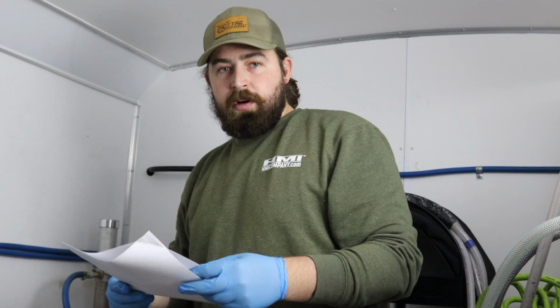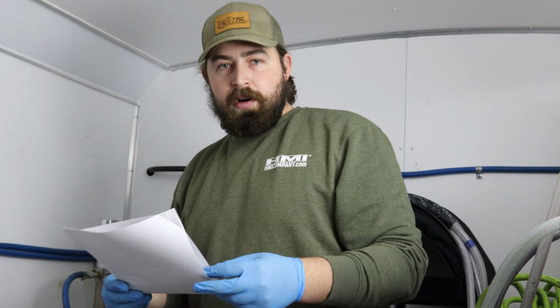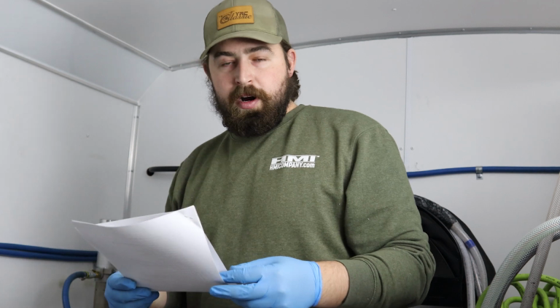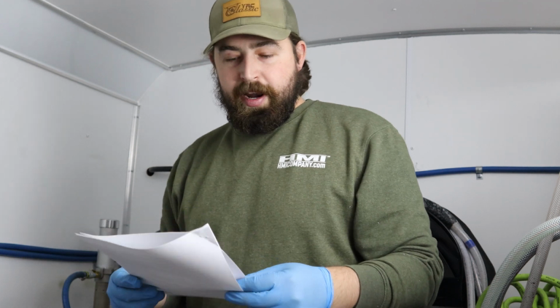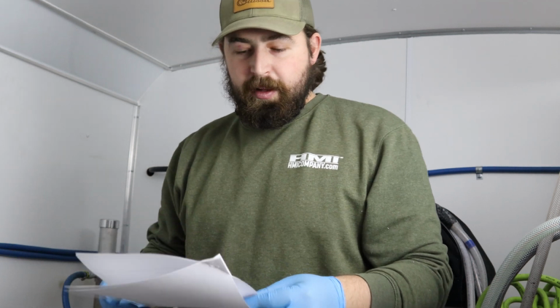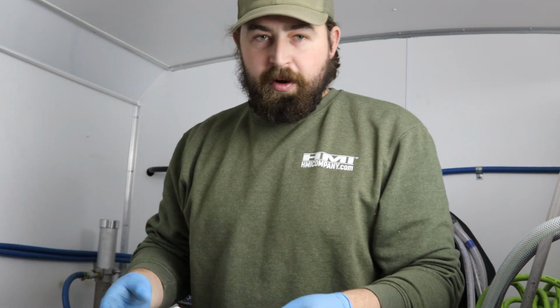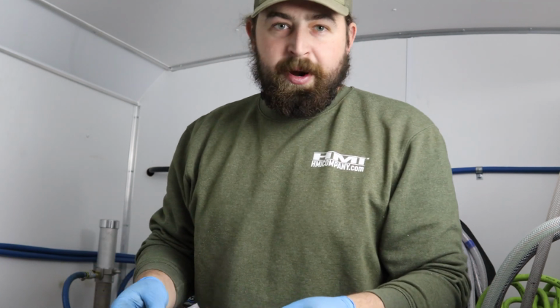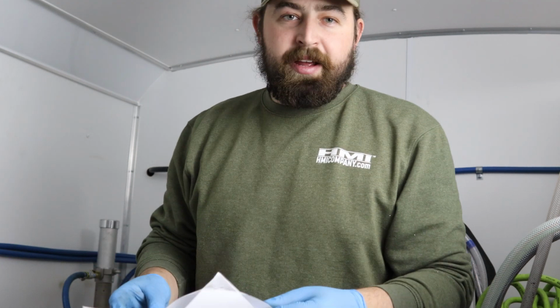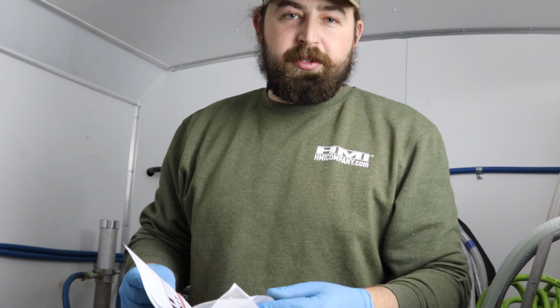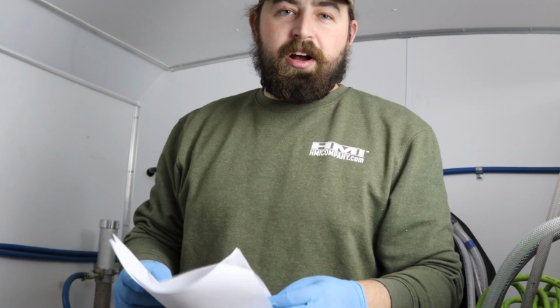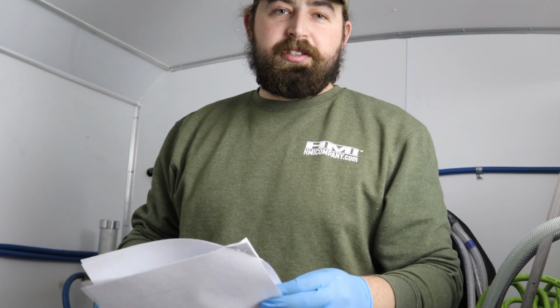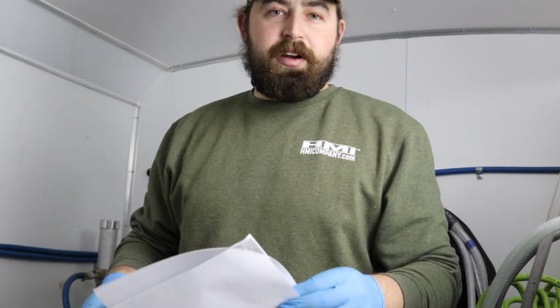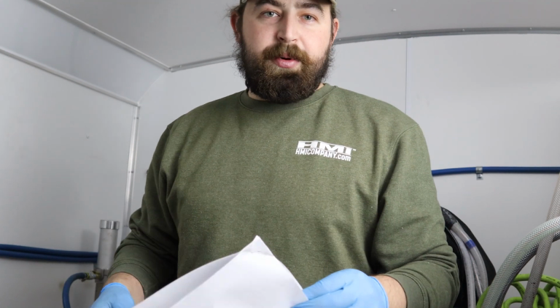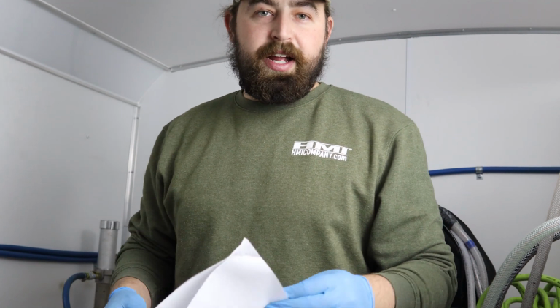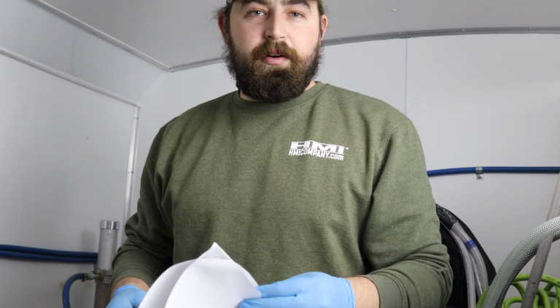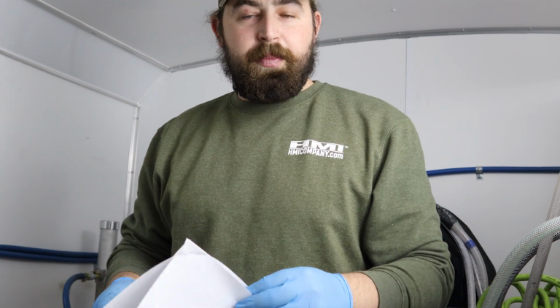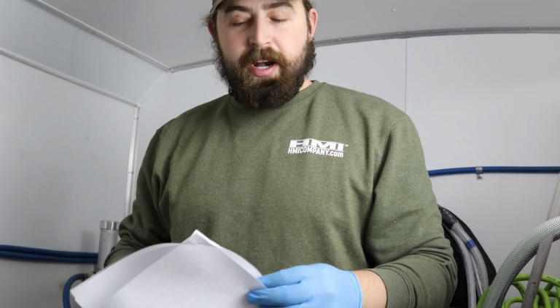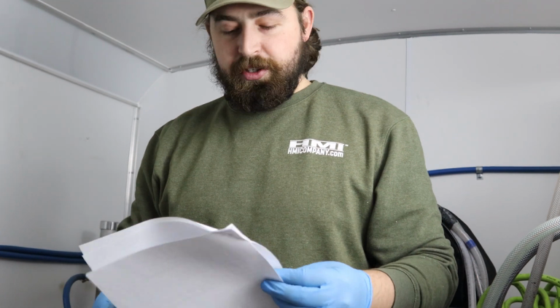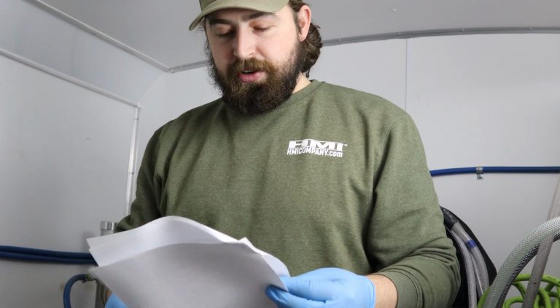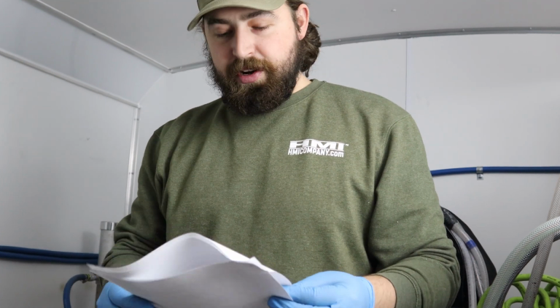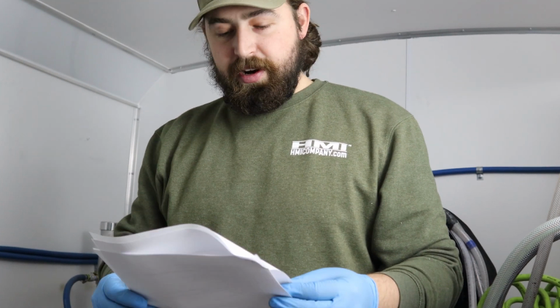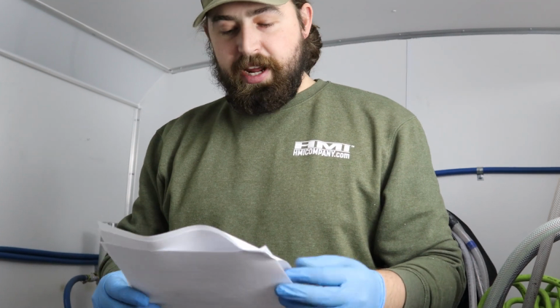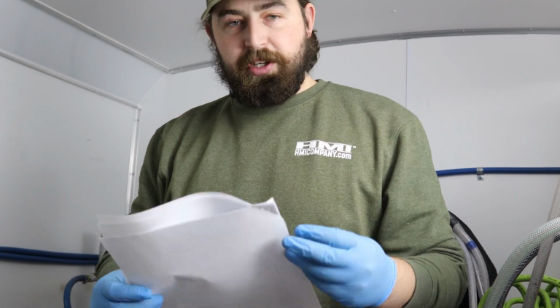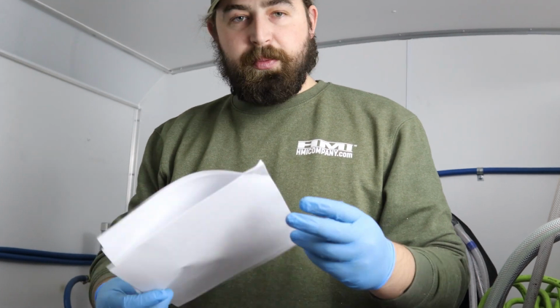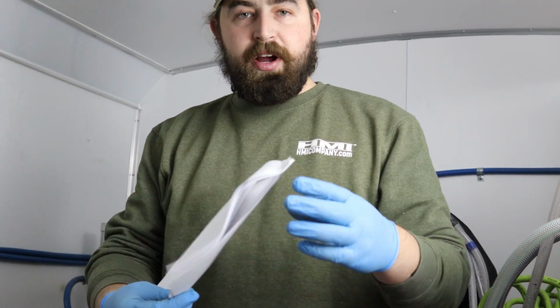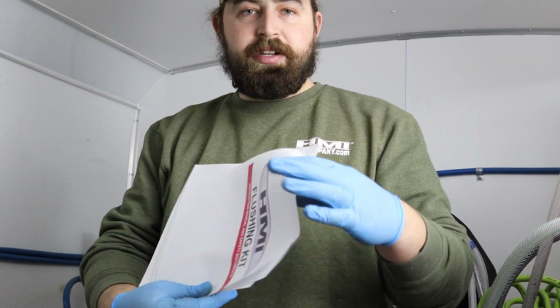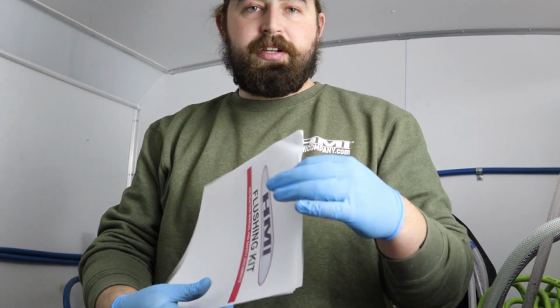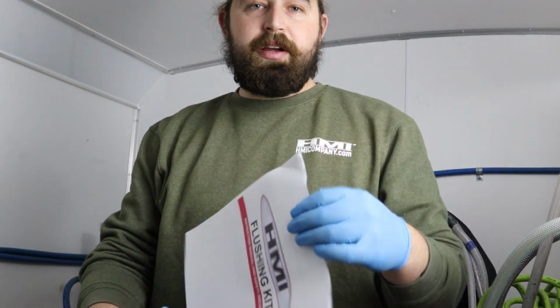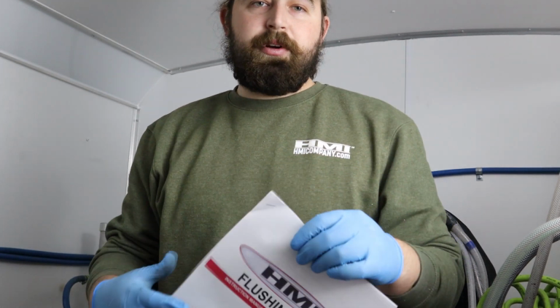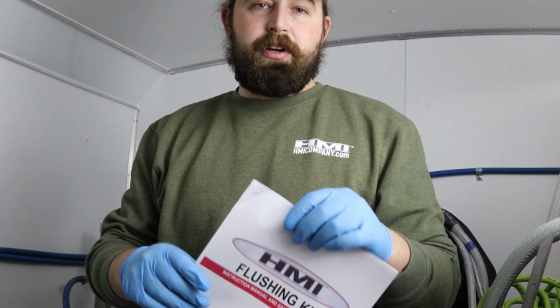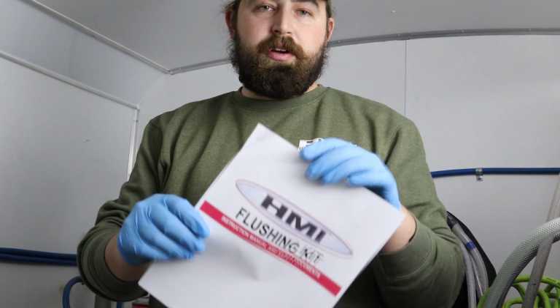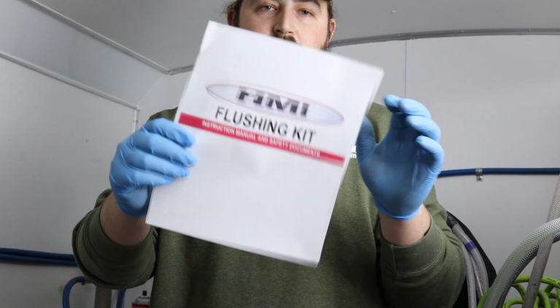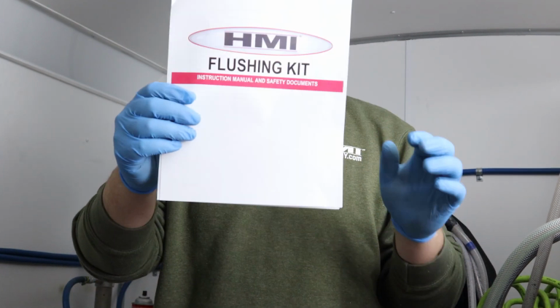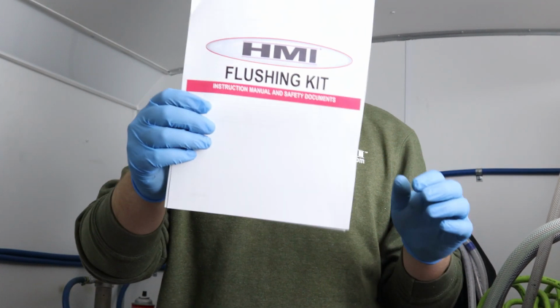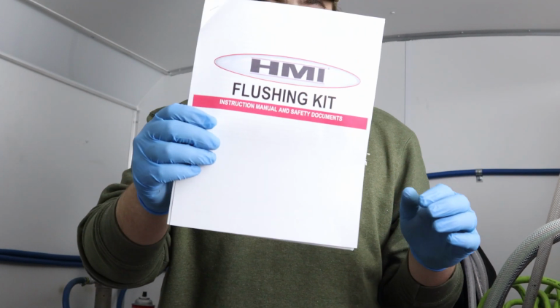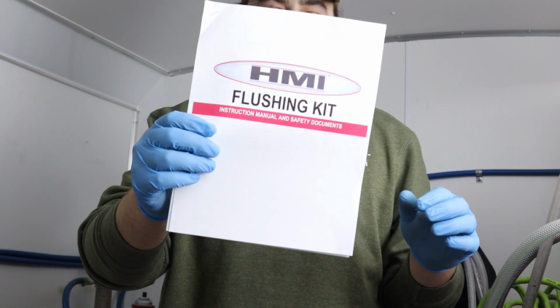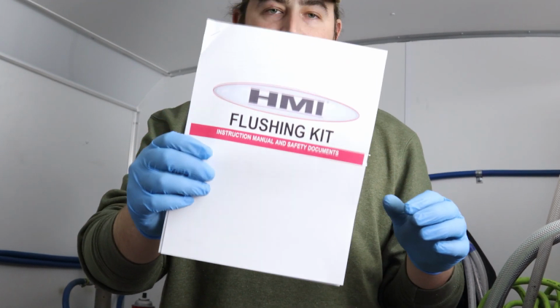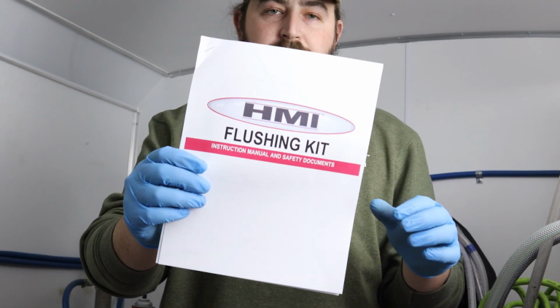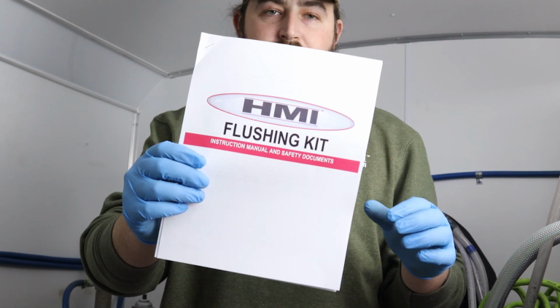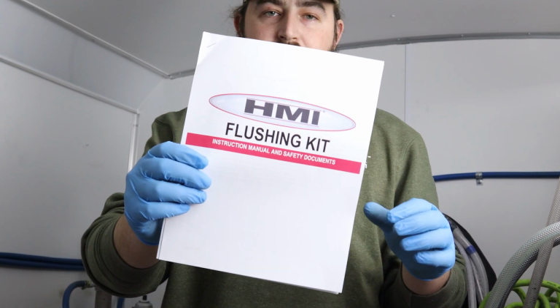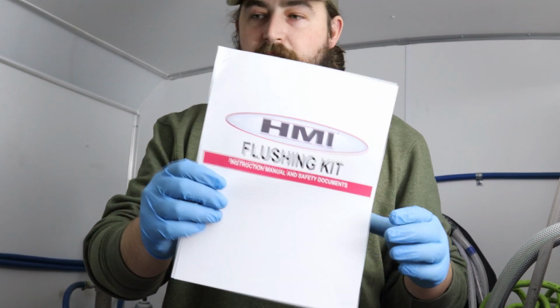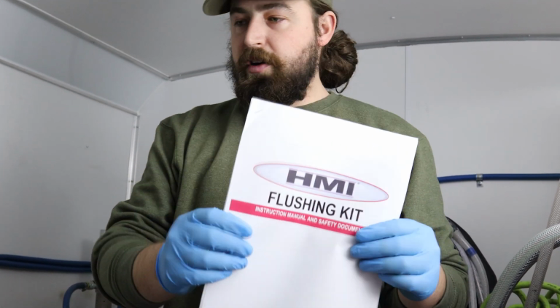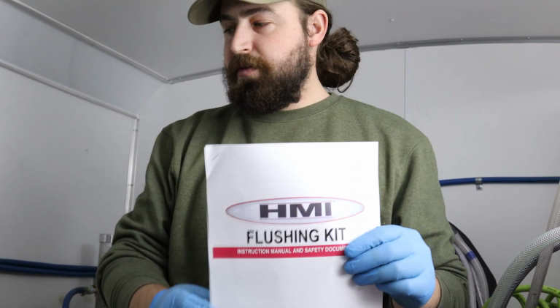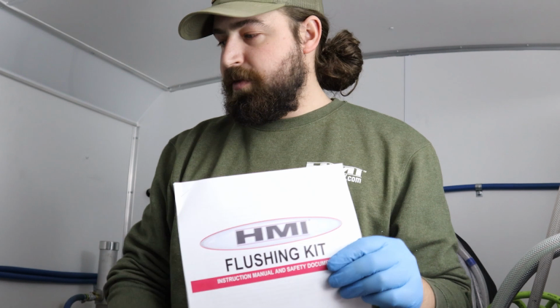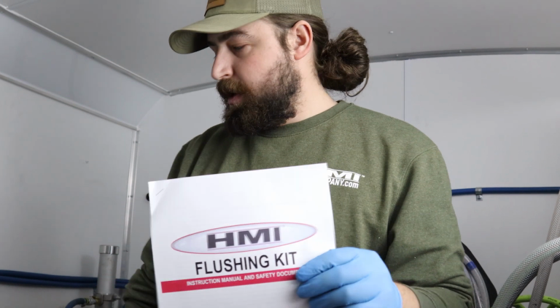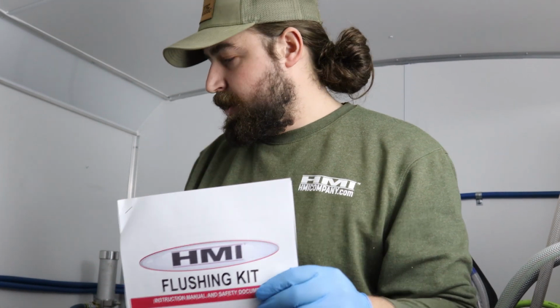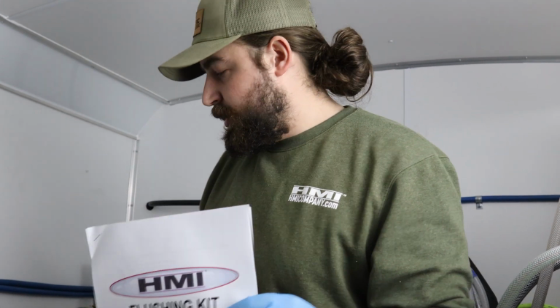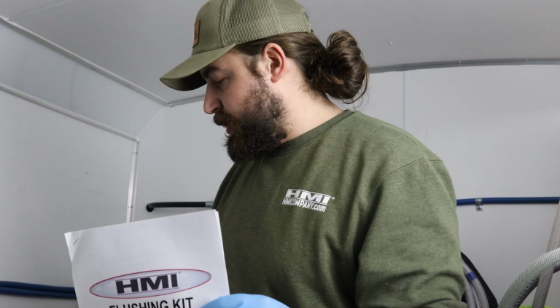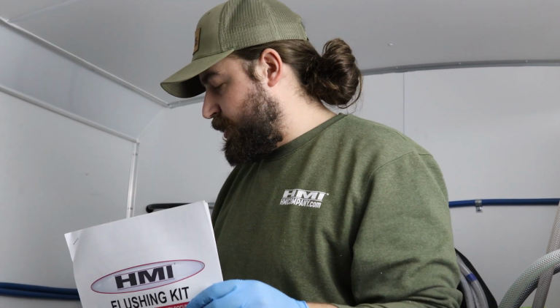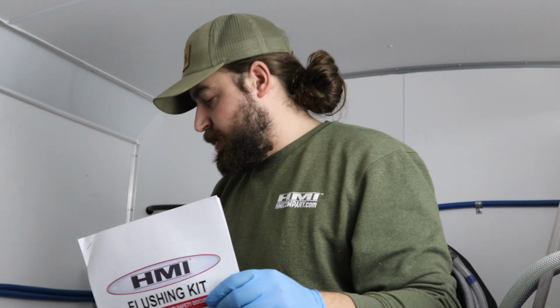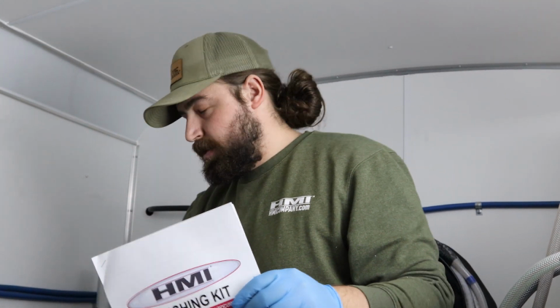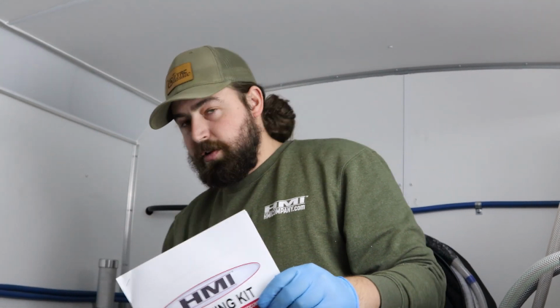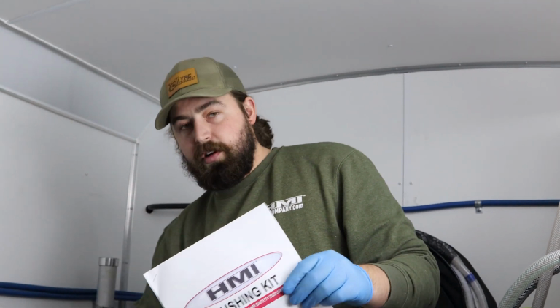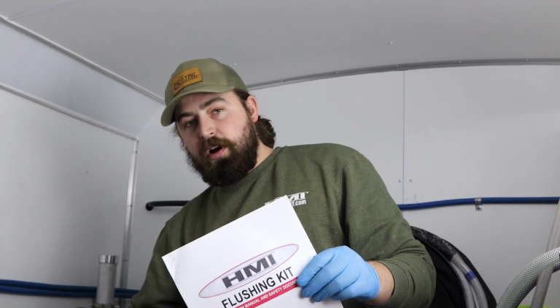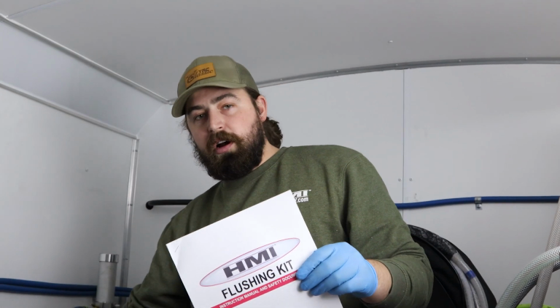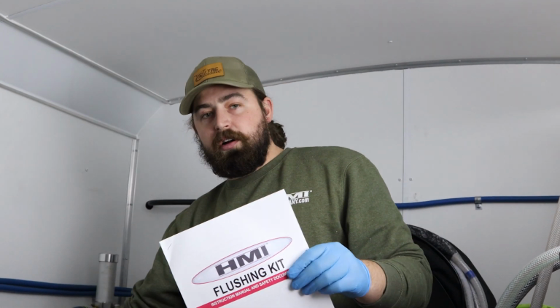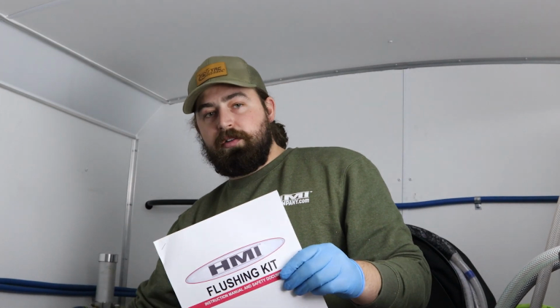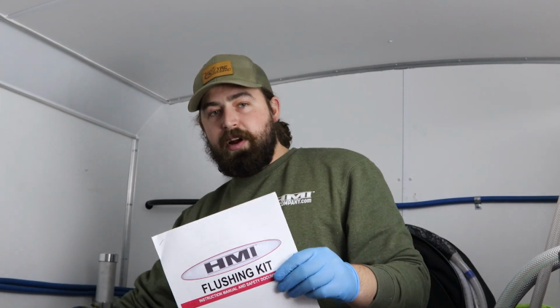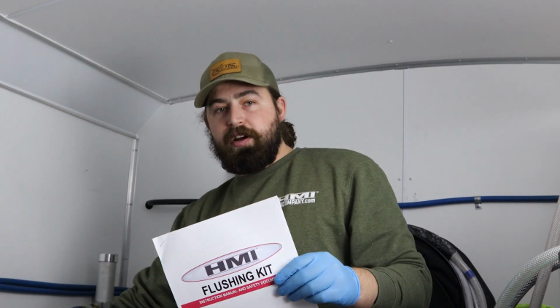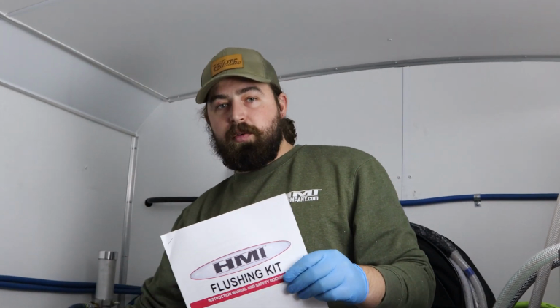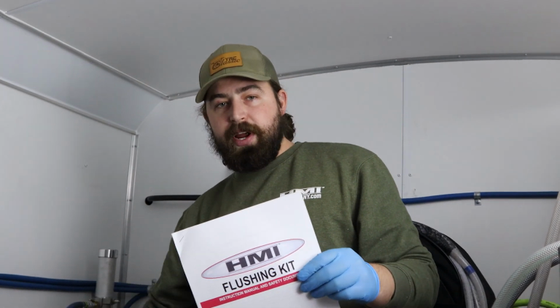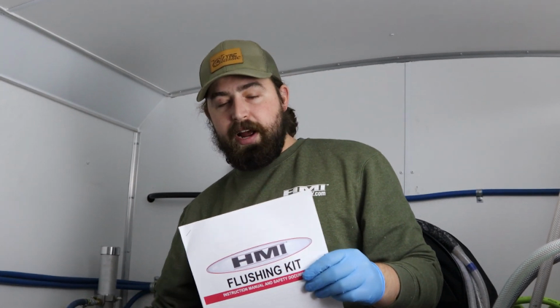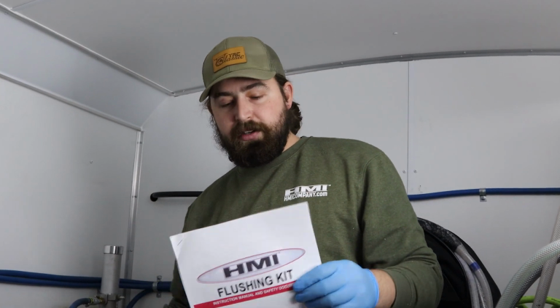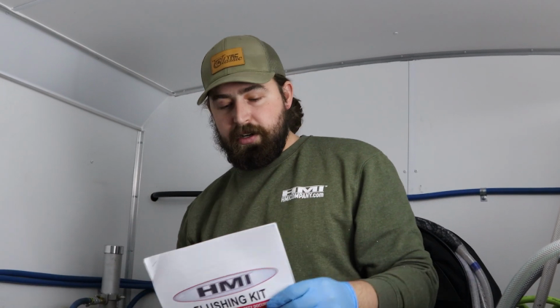Hello, my name is Austin. I'm an Account Manager here at HMI. Today we're going to go over flushing of your Graco Reactor.